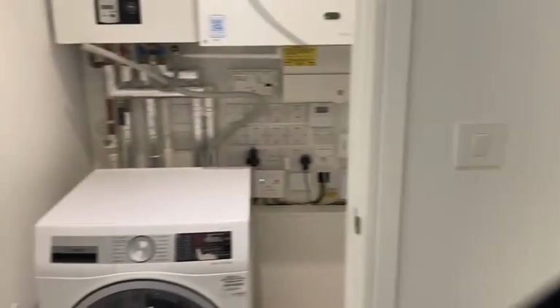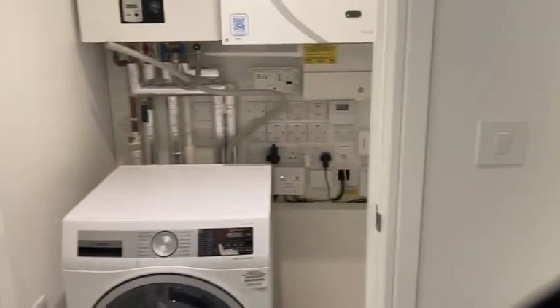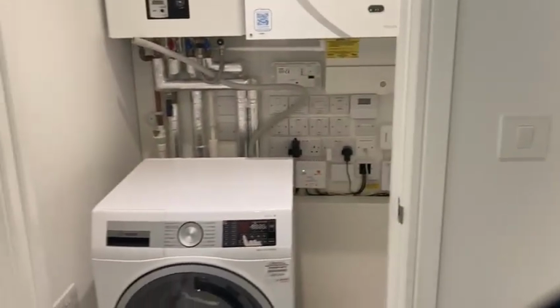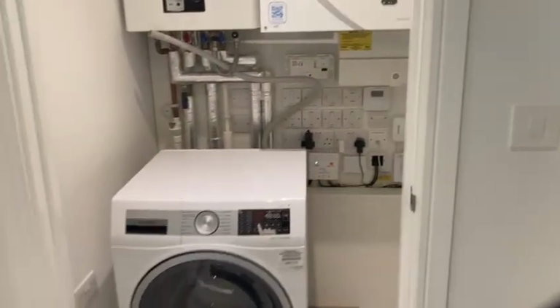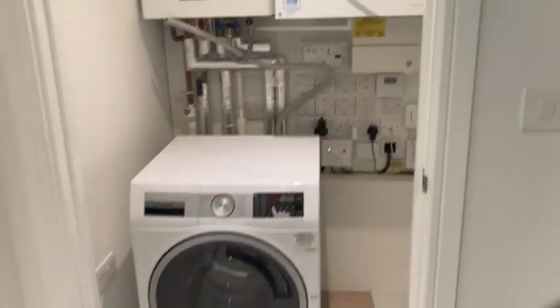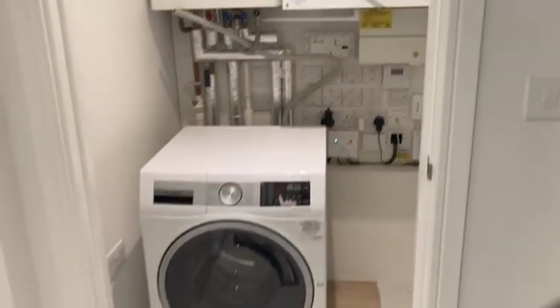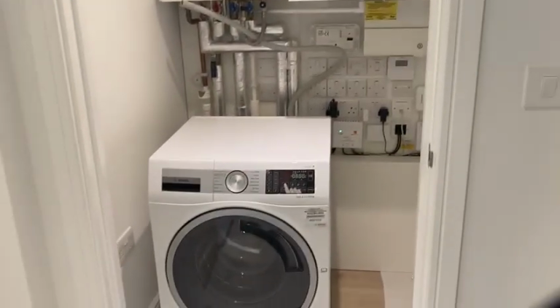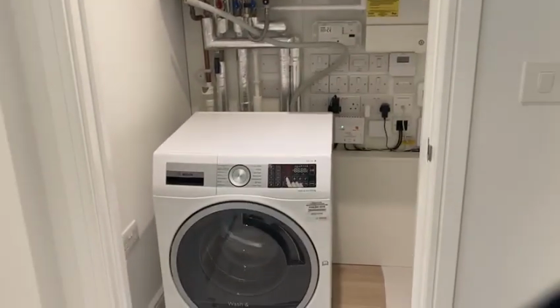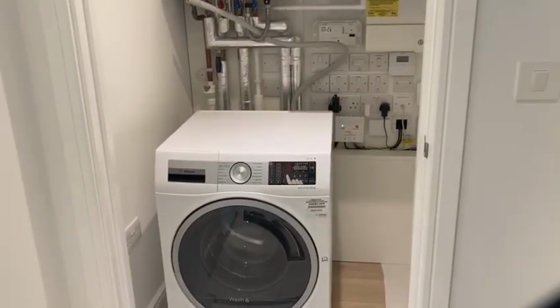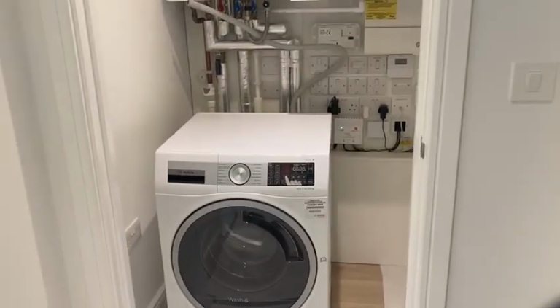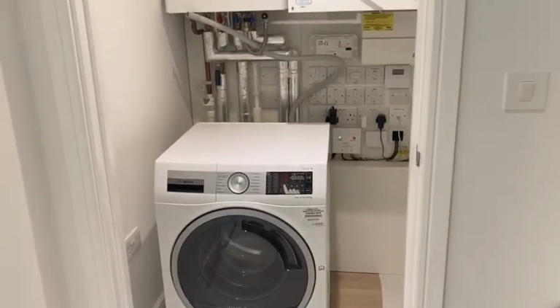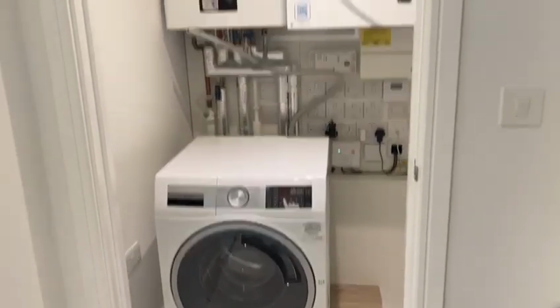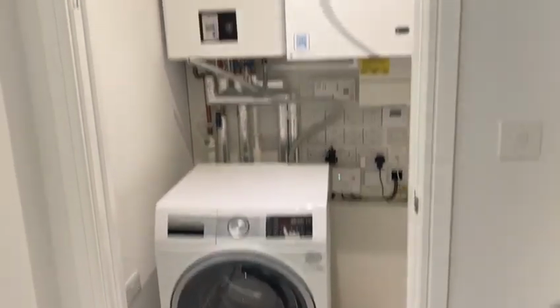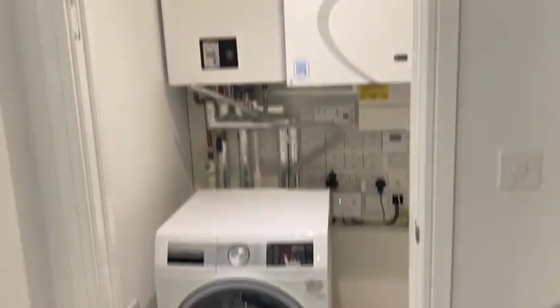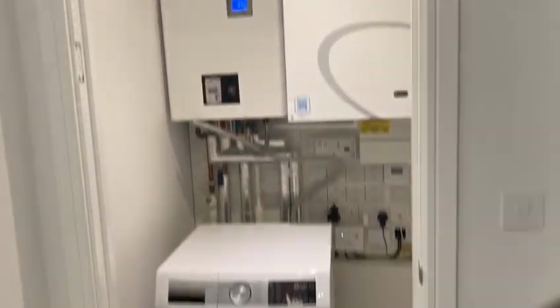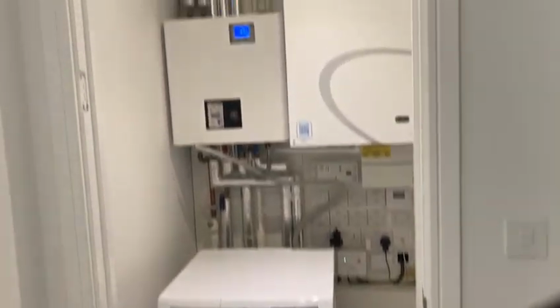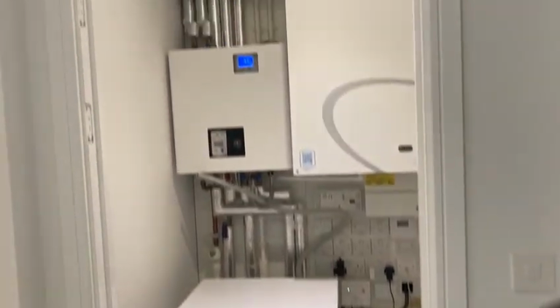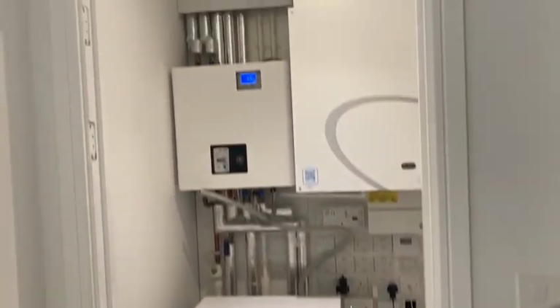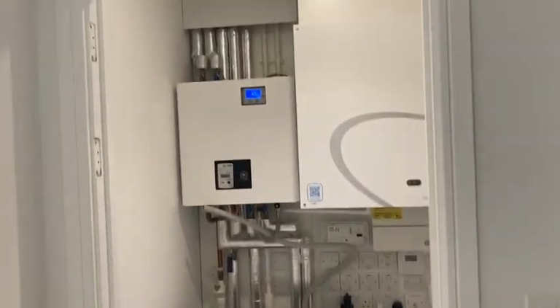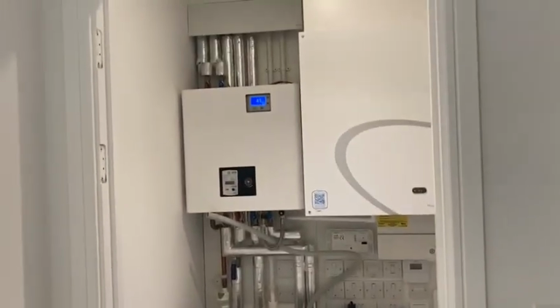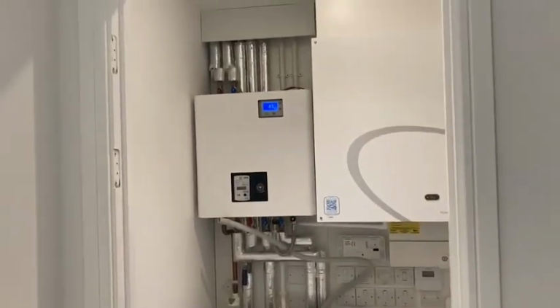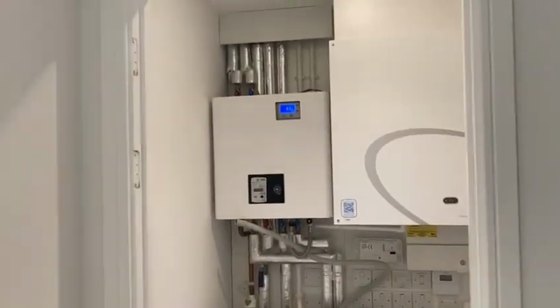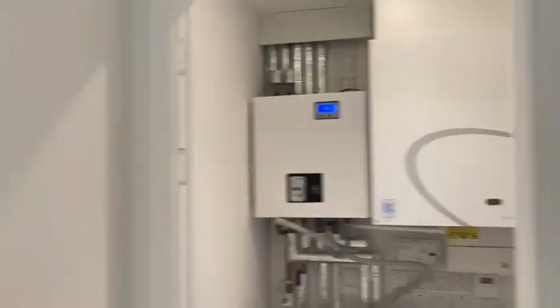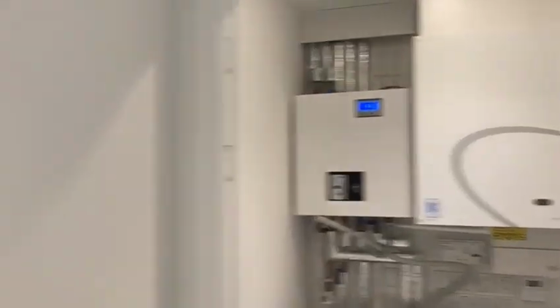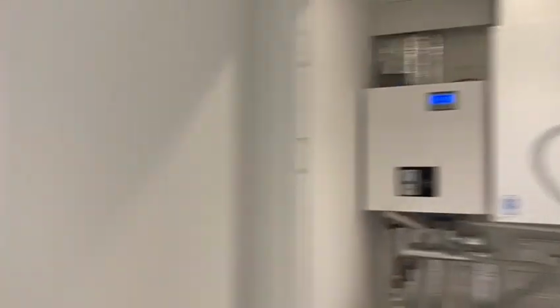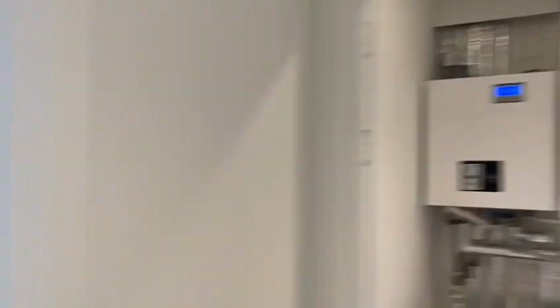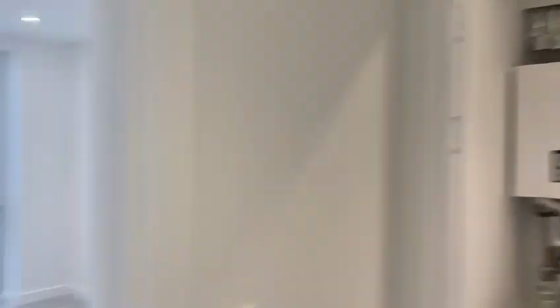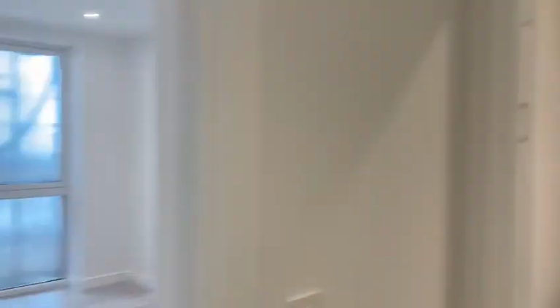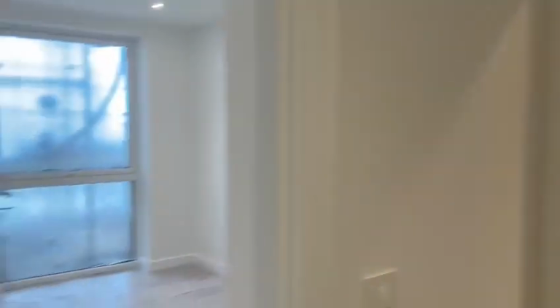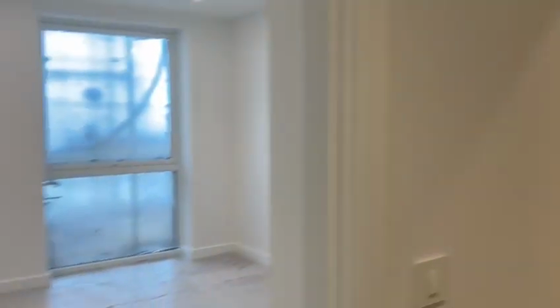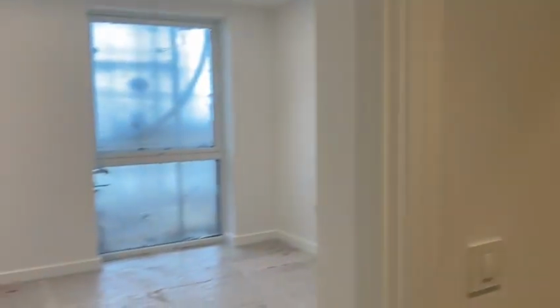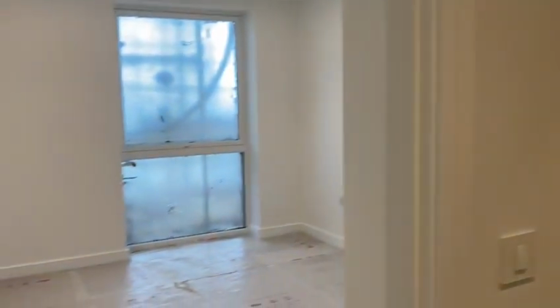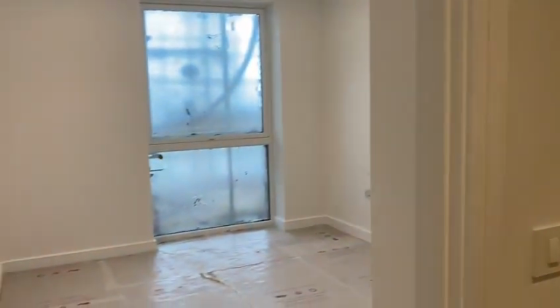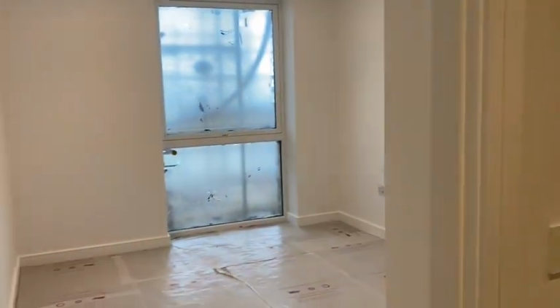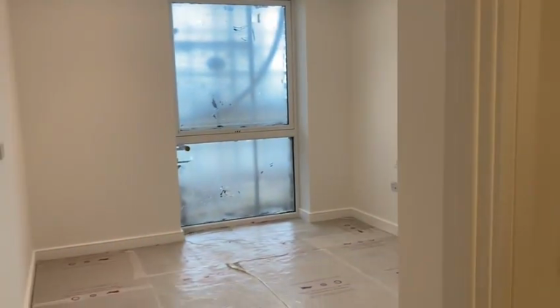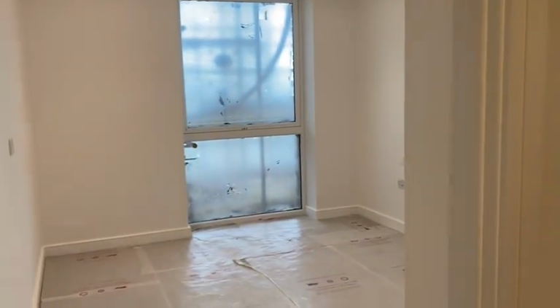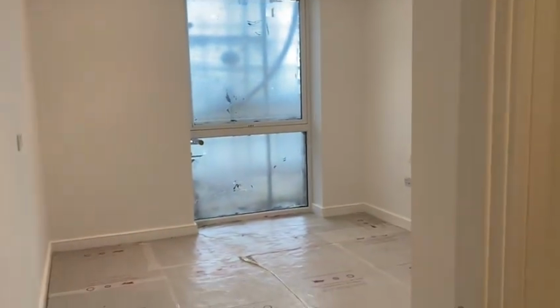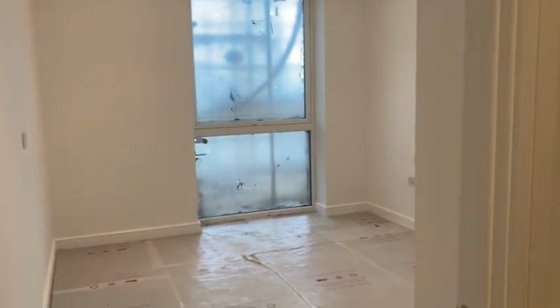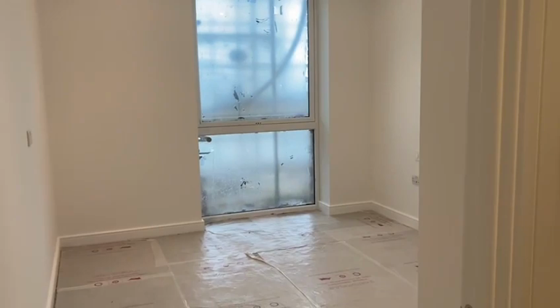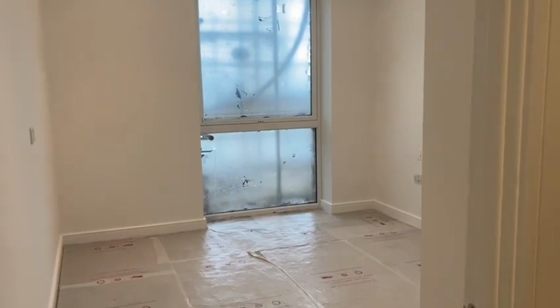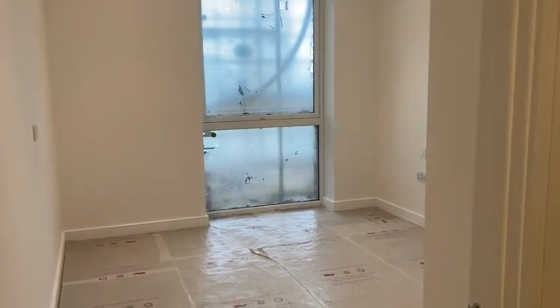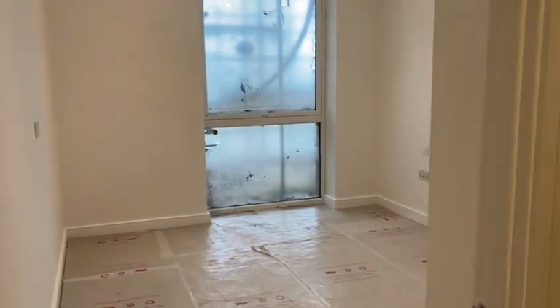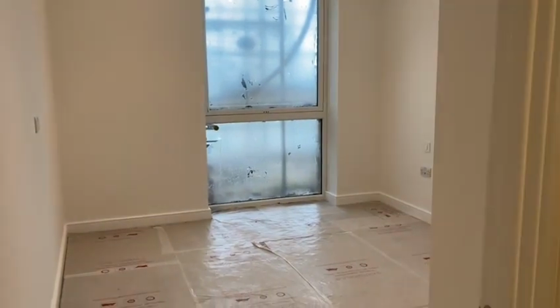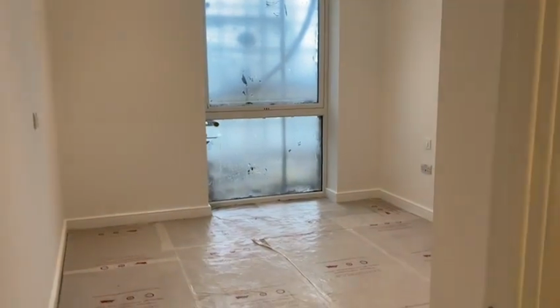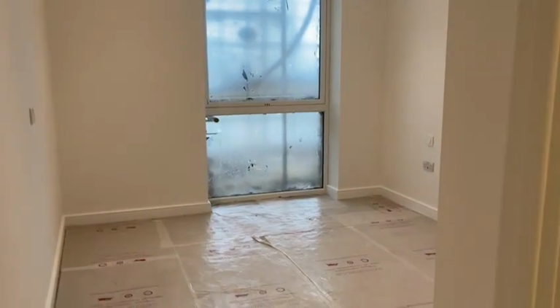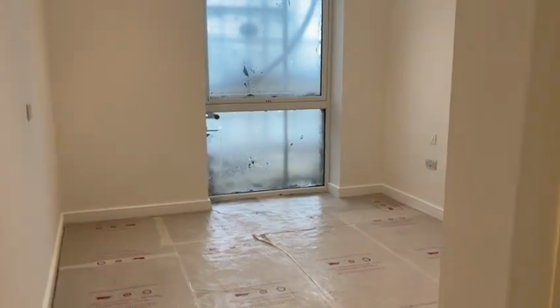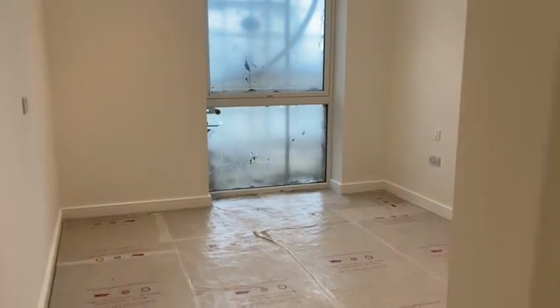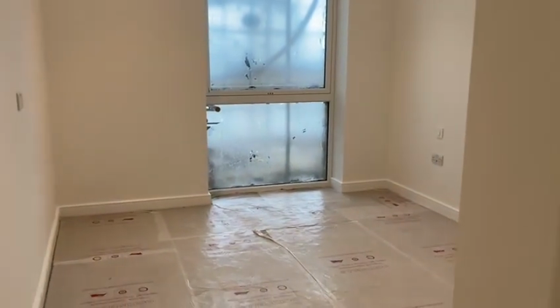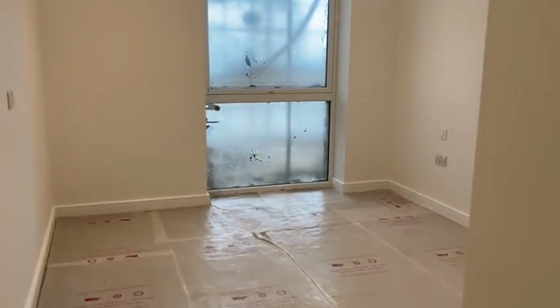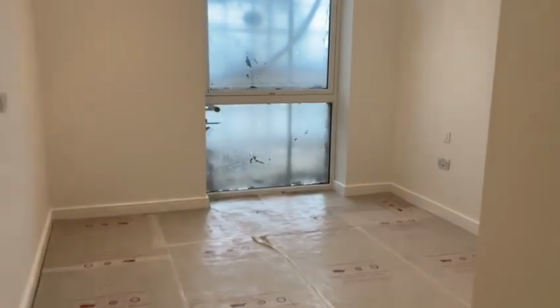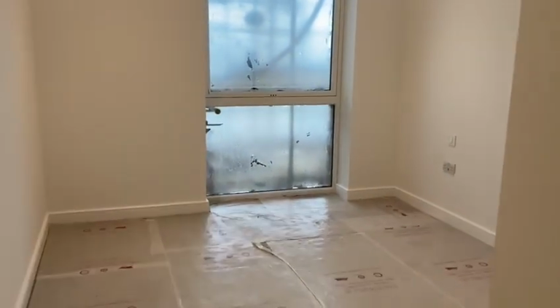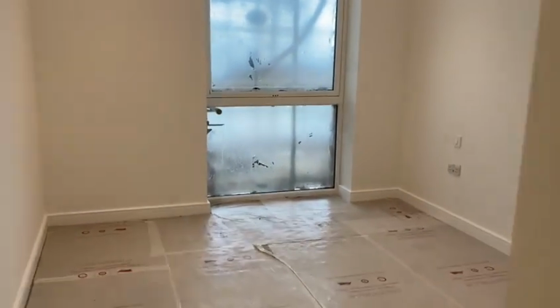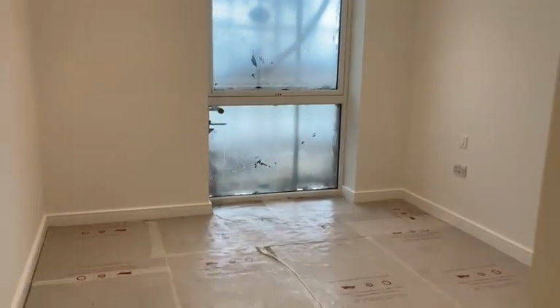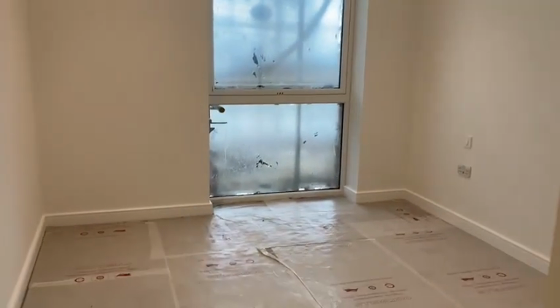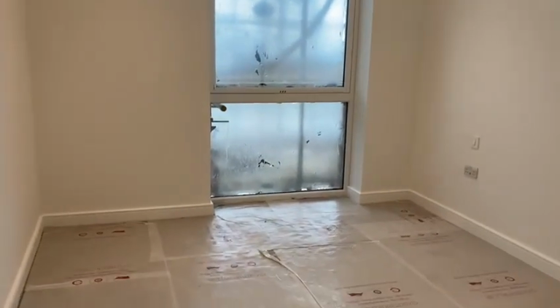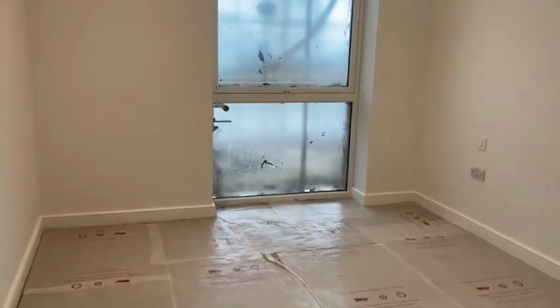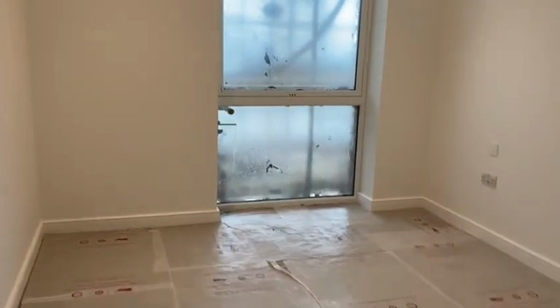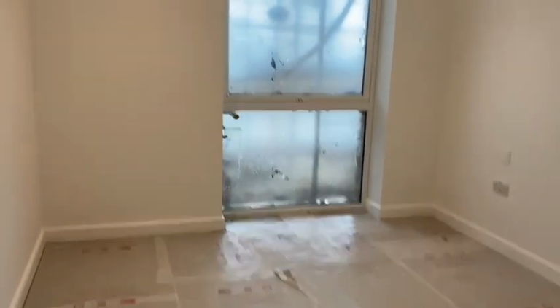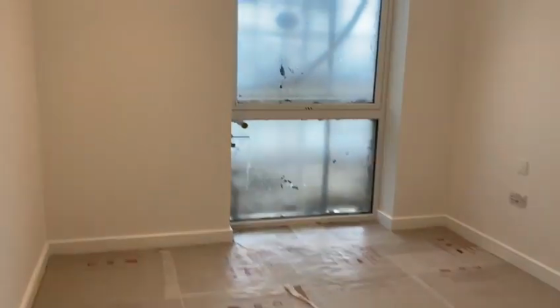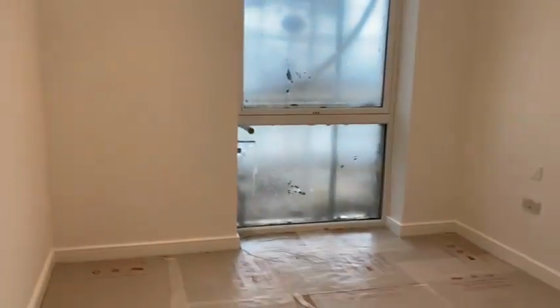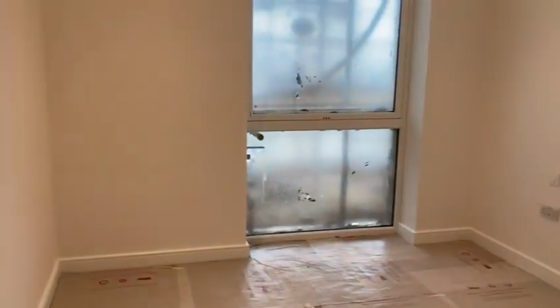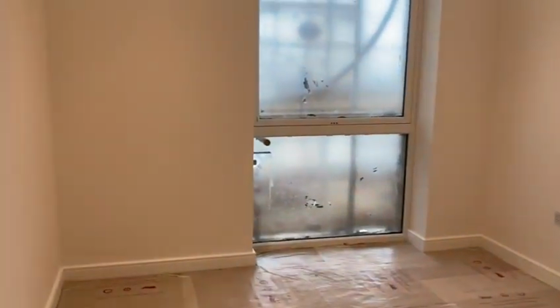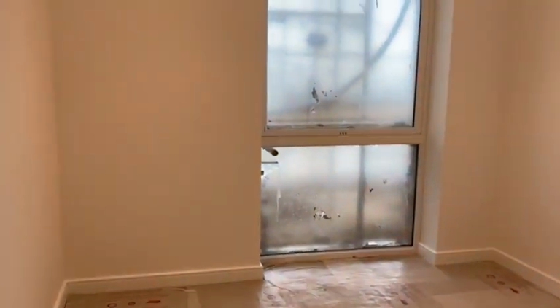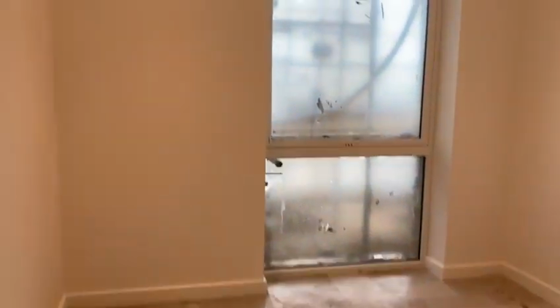Here is the utility room — the washing machine is already in place. This is a one-bedroom flat, so here is the bedroom.